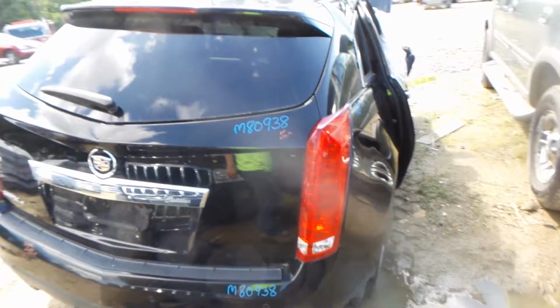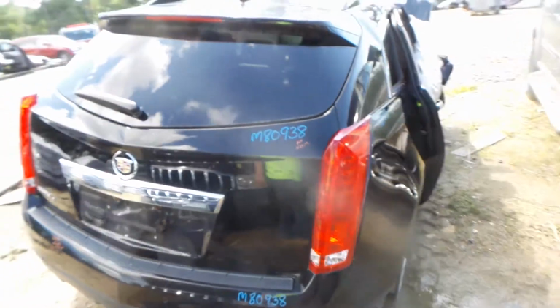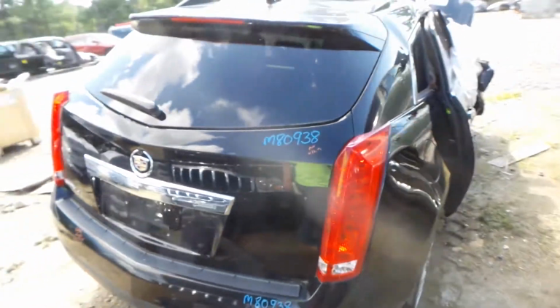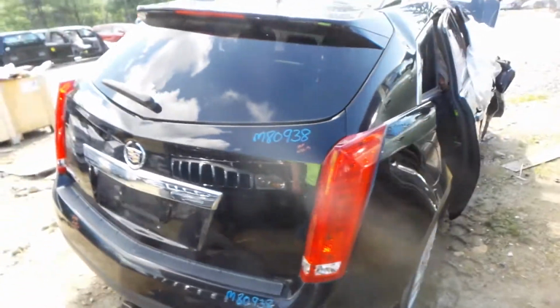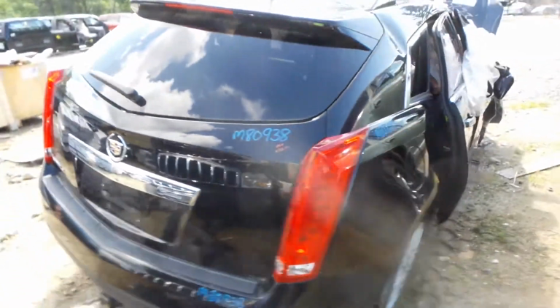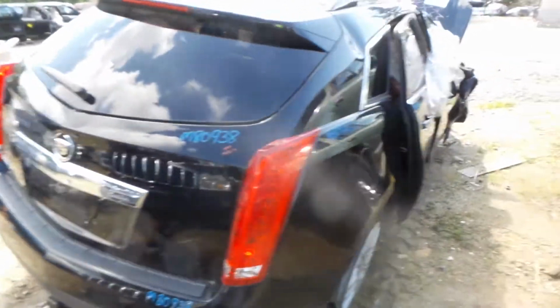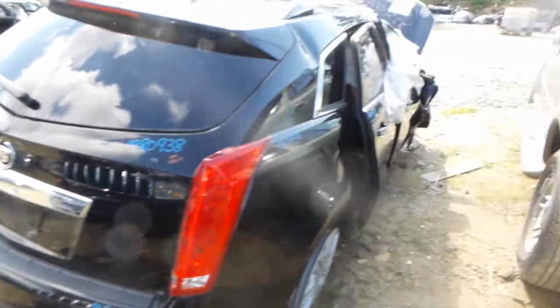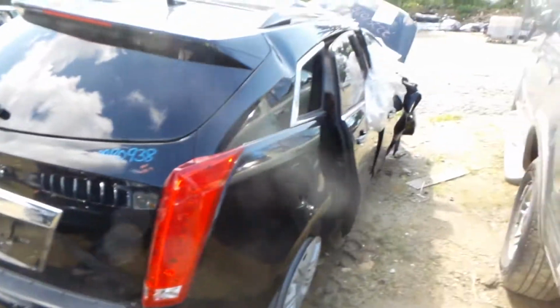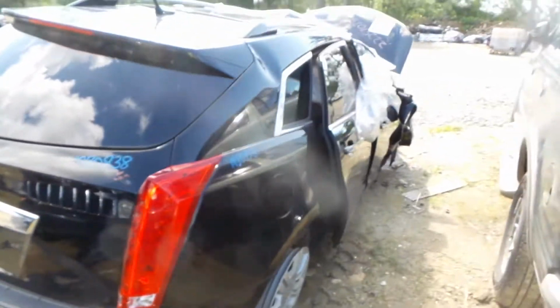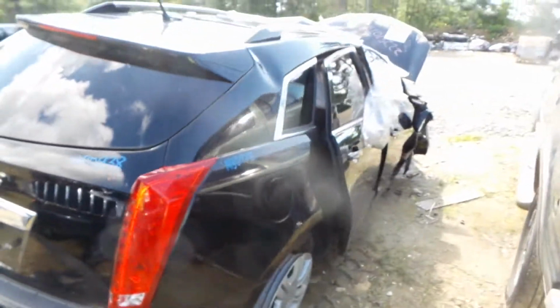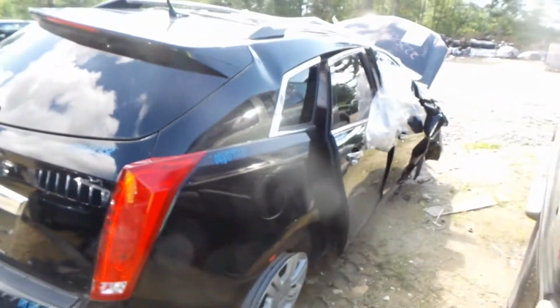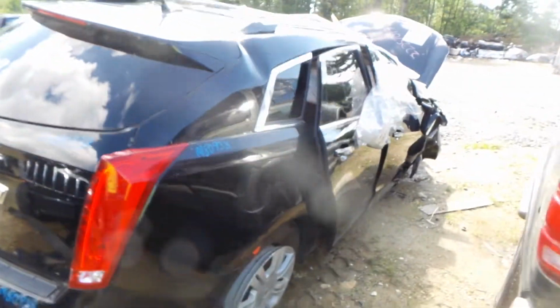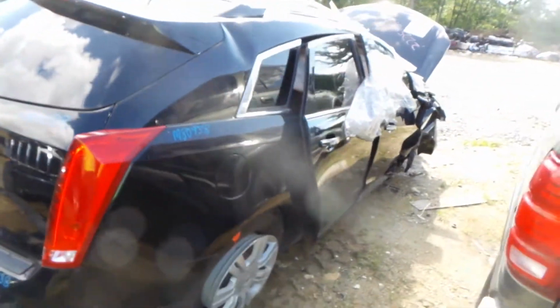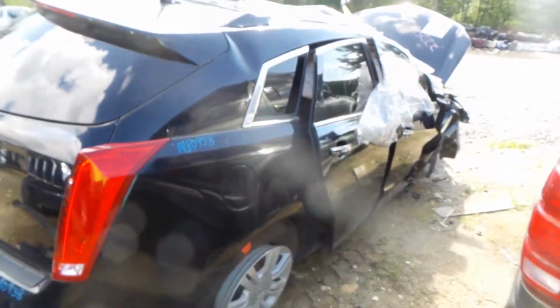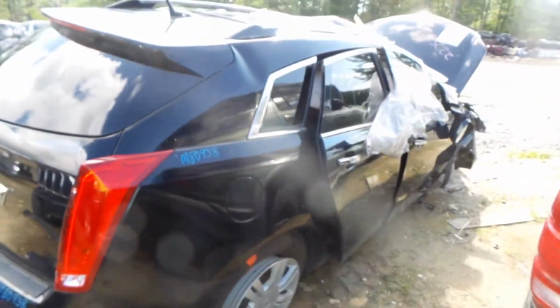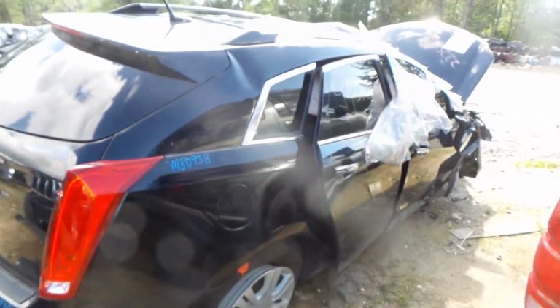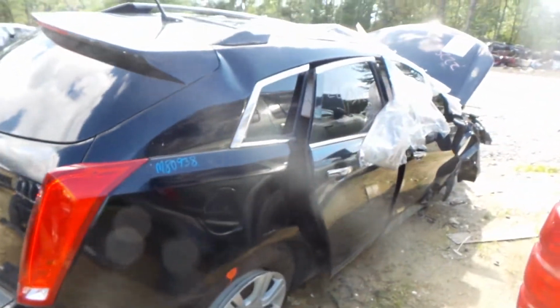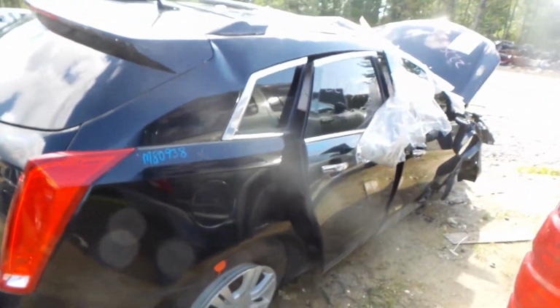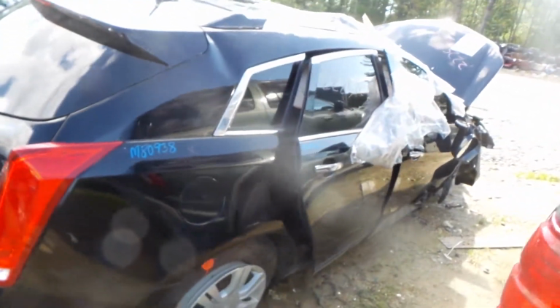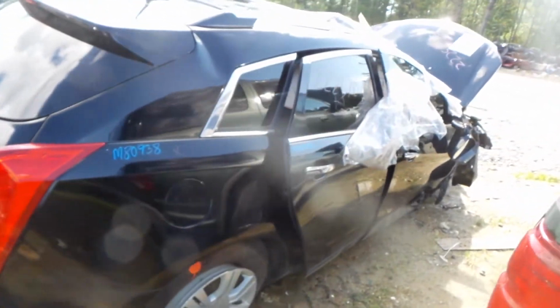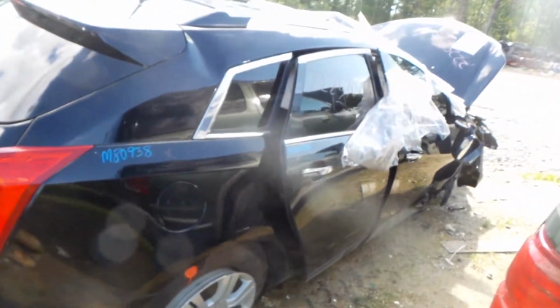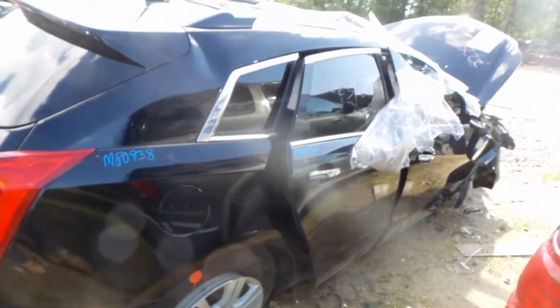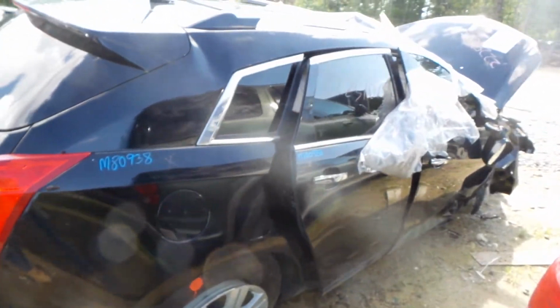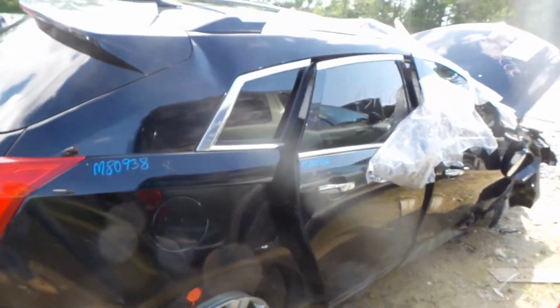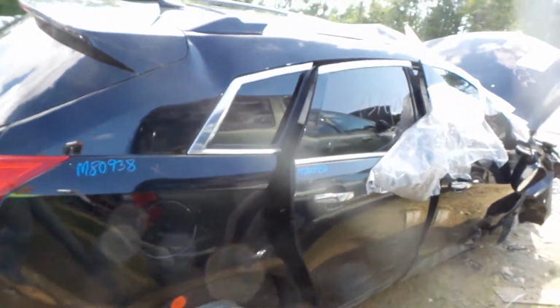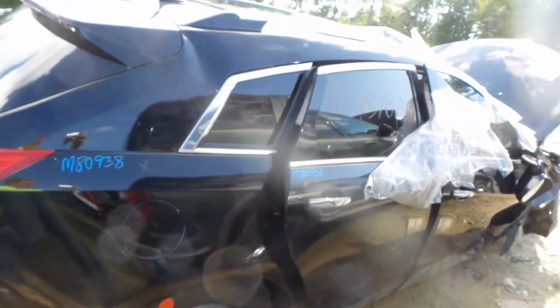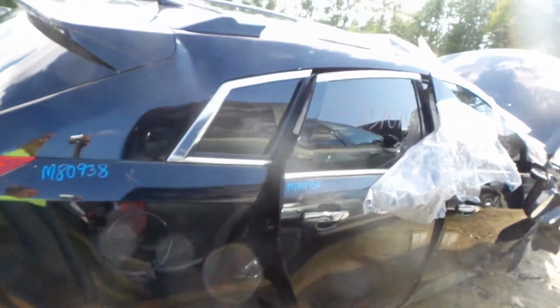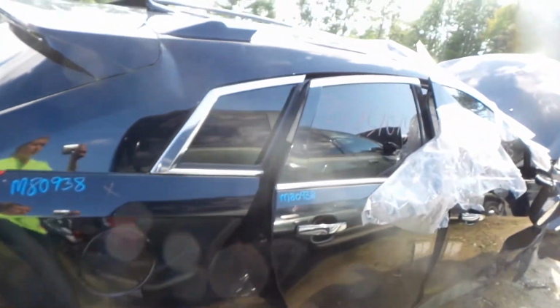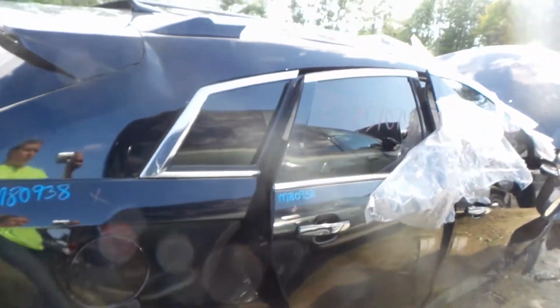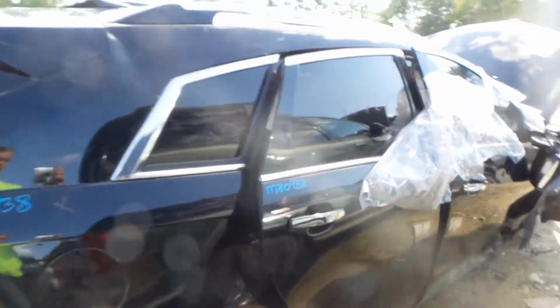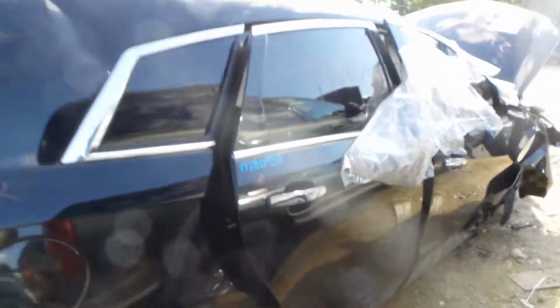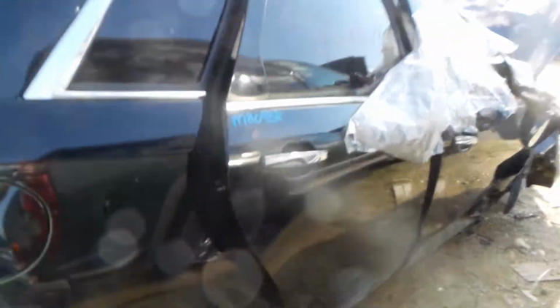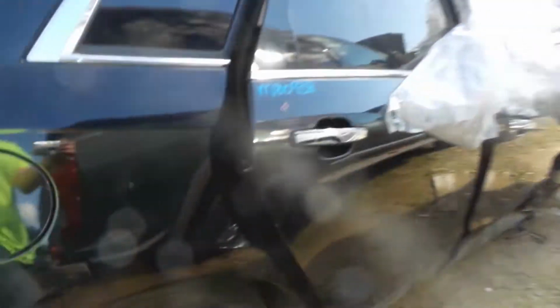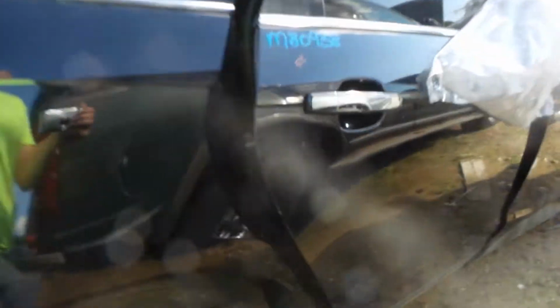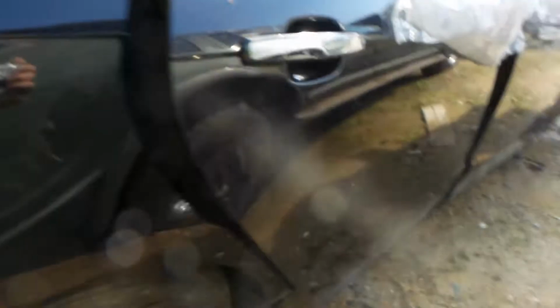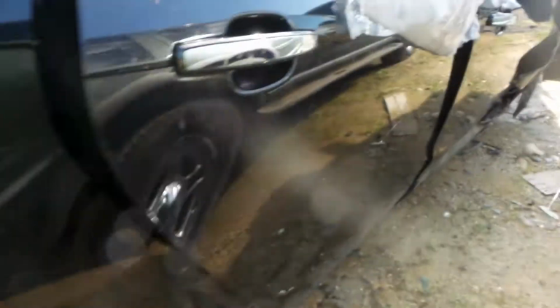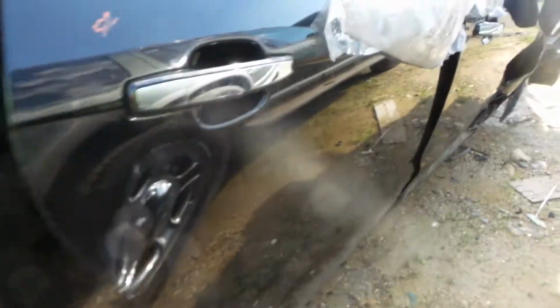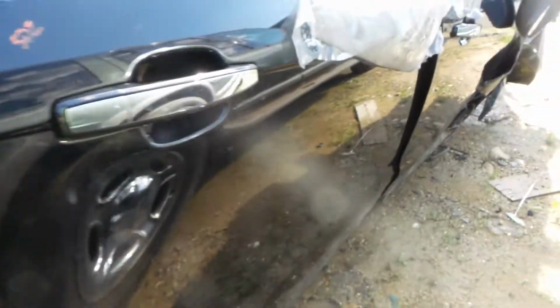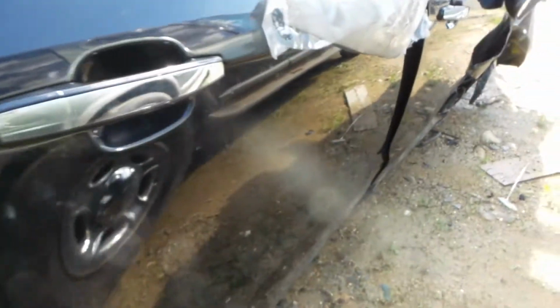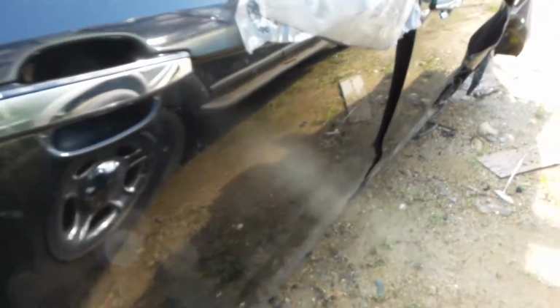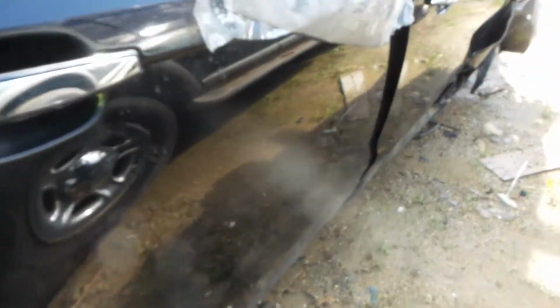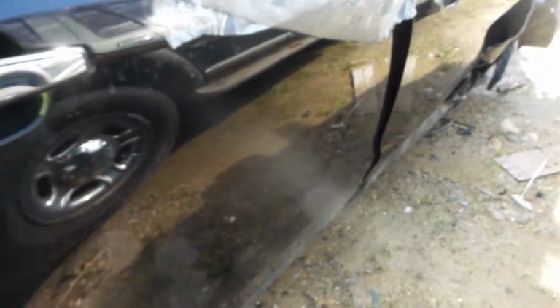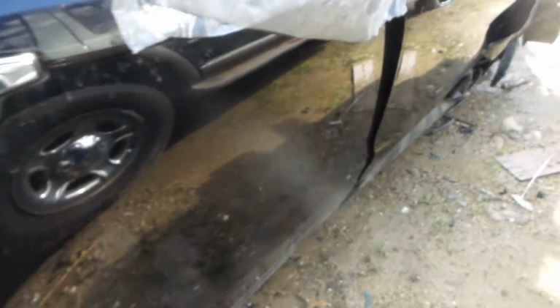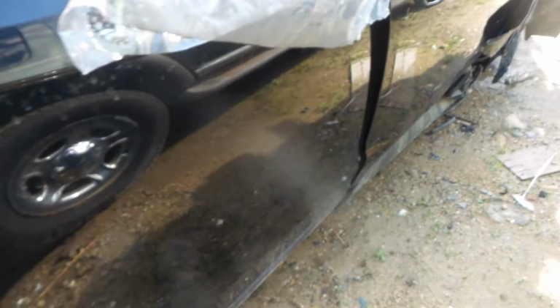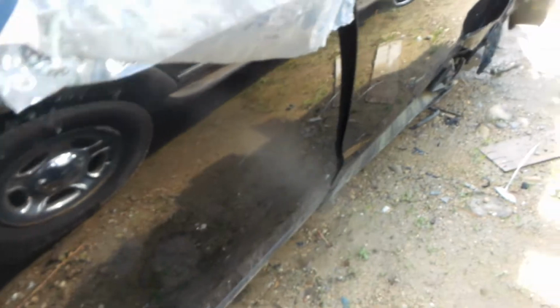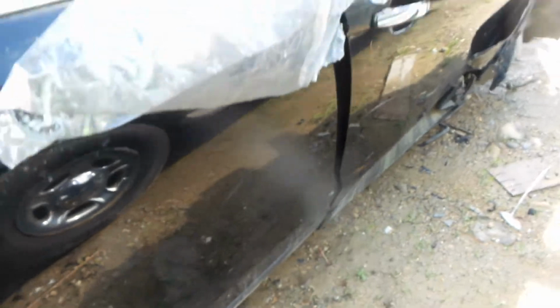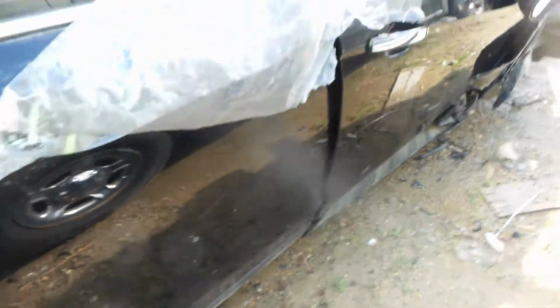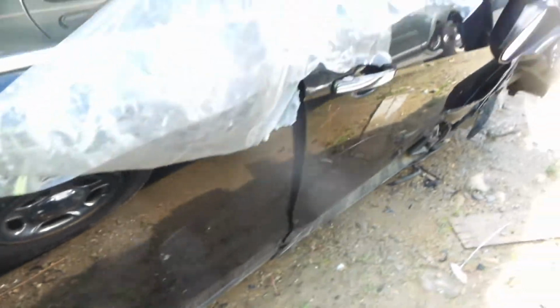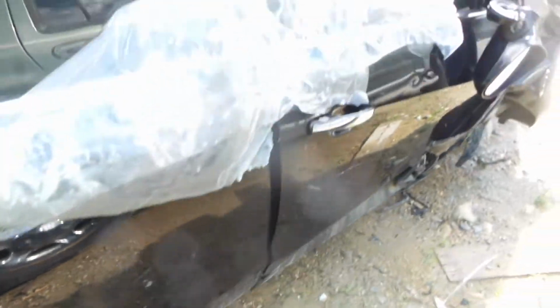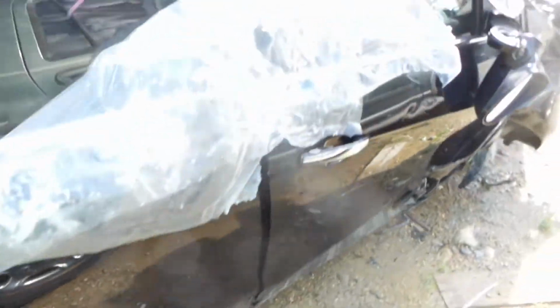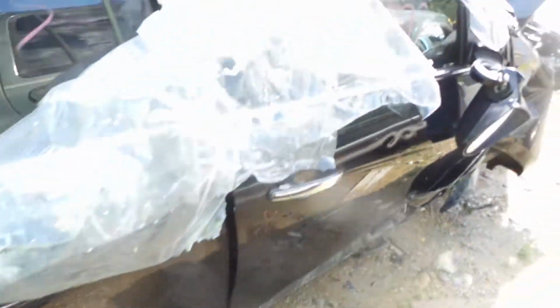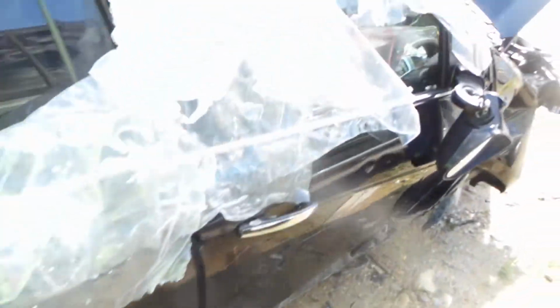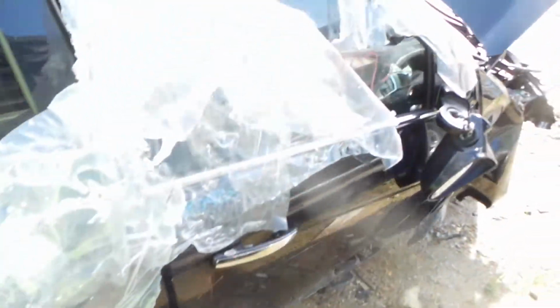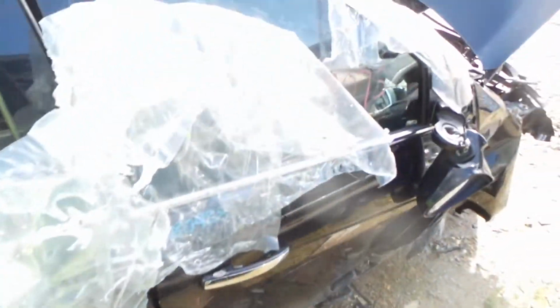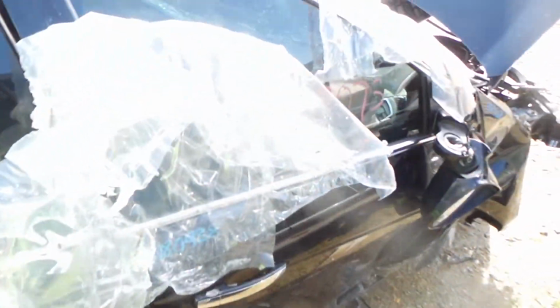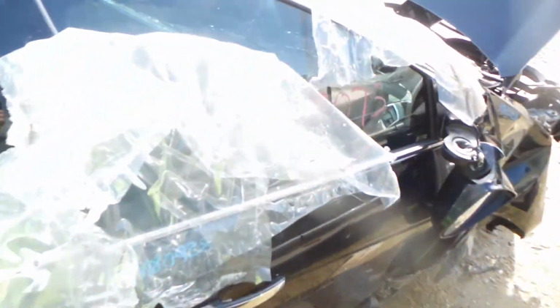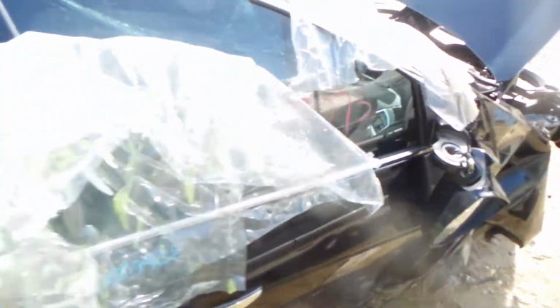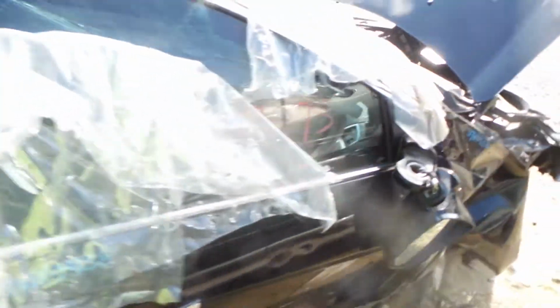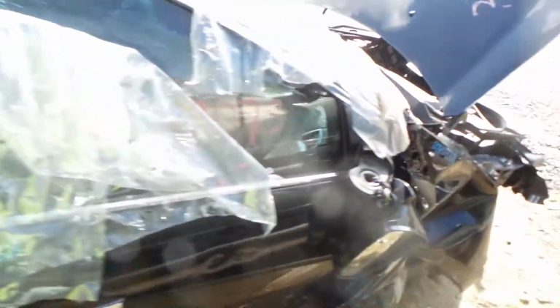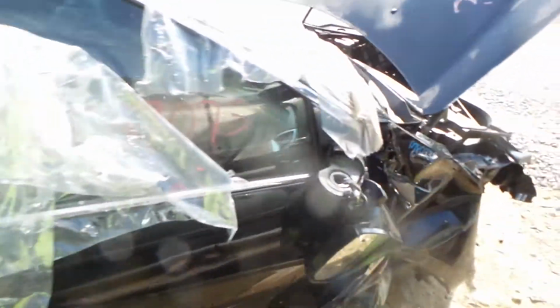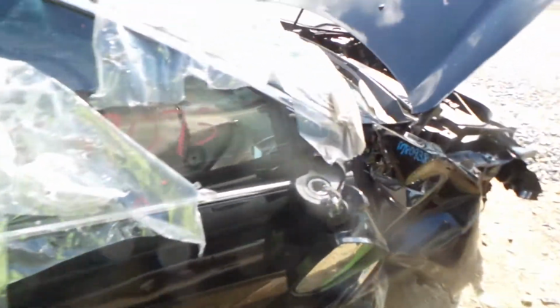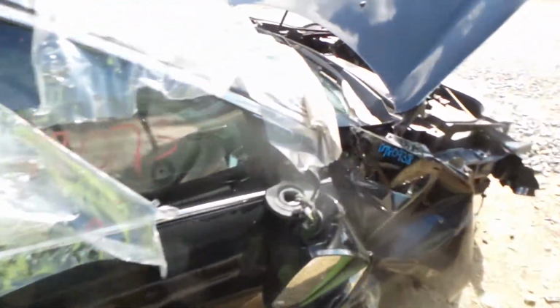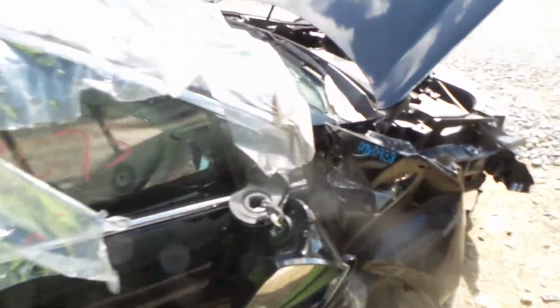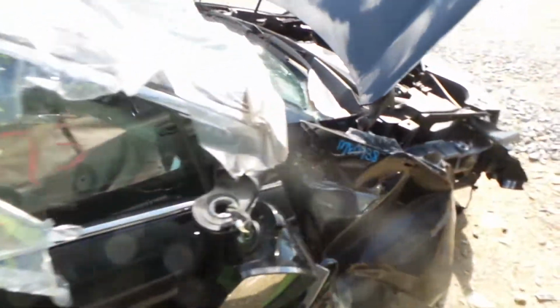Around the other side, we do have a good rear door with a two-hour dent. The front door is good for parts and has a good window and regulator.